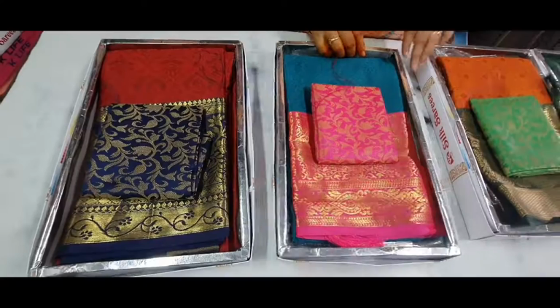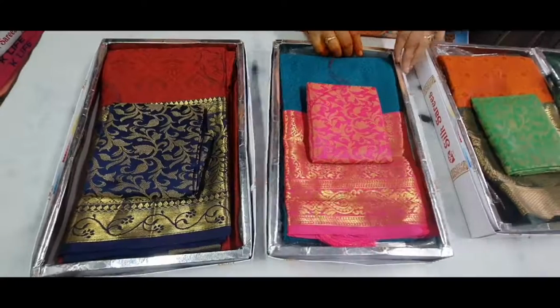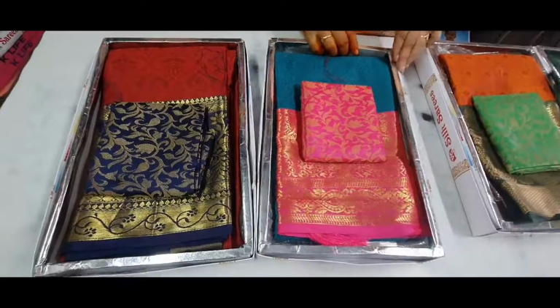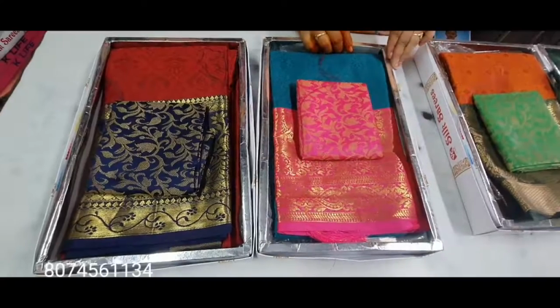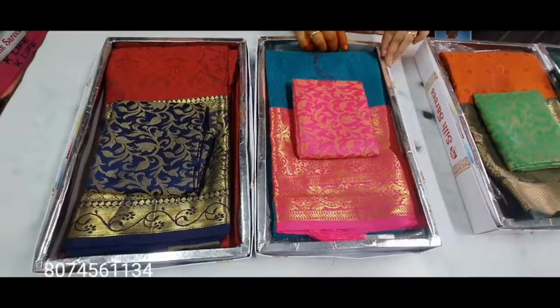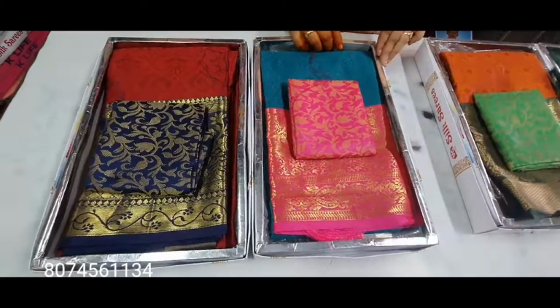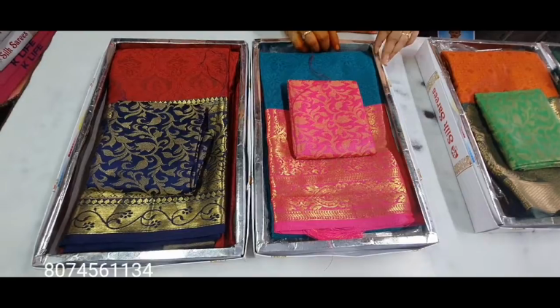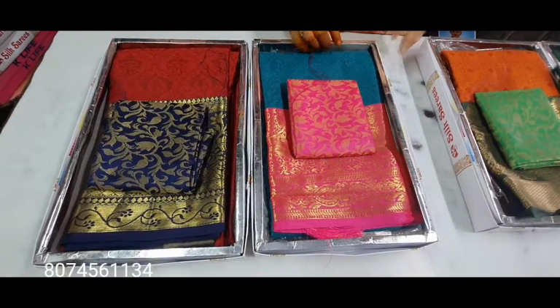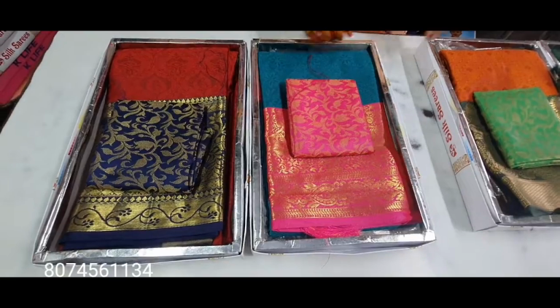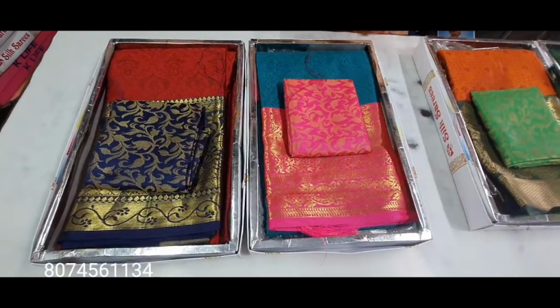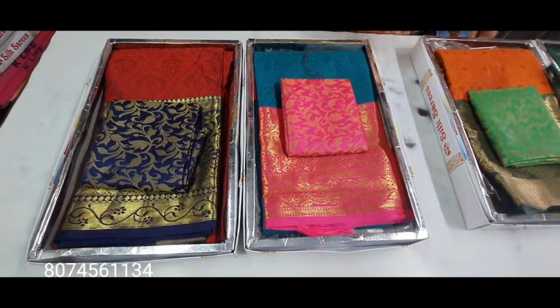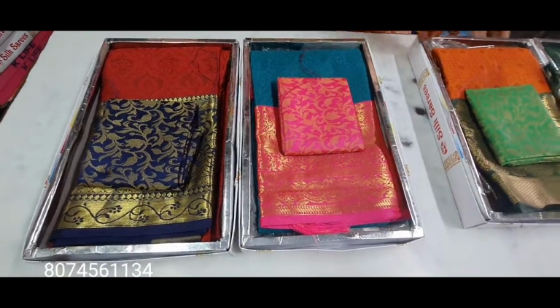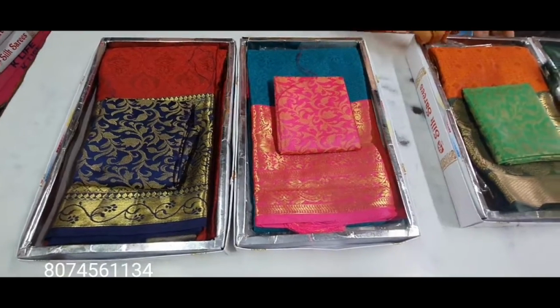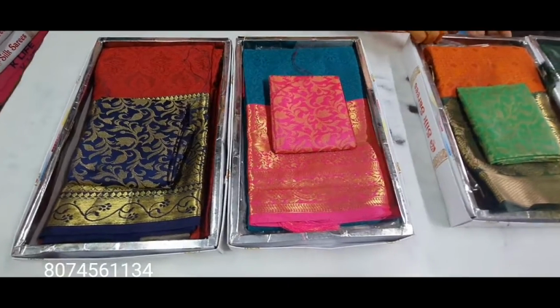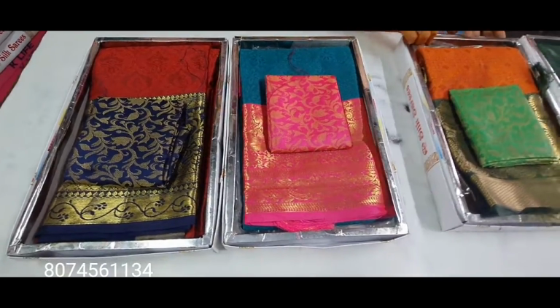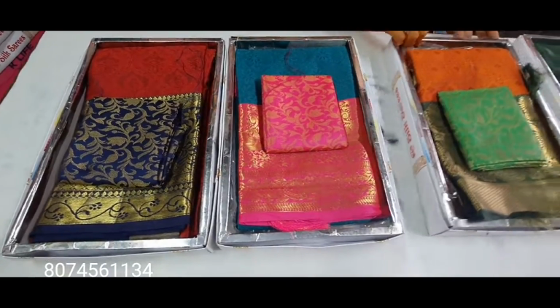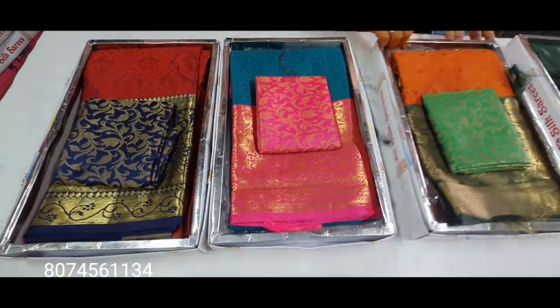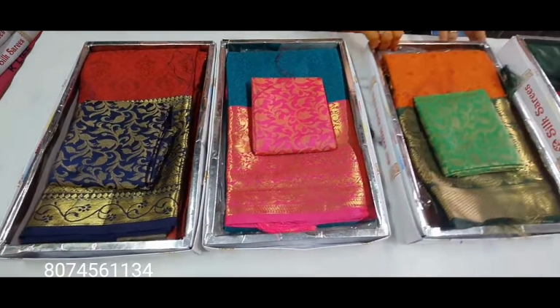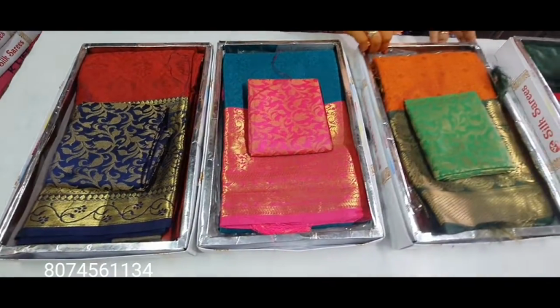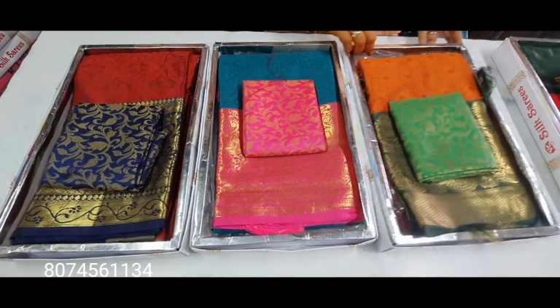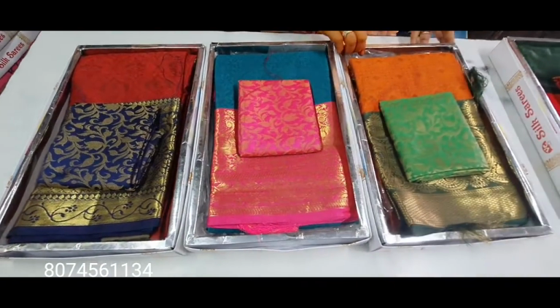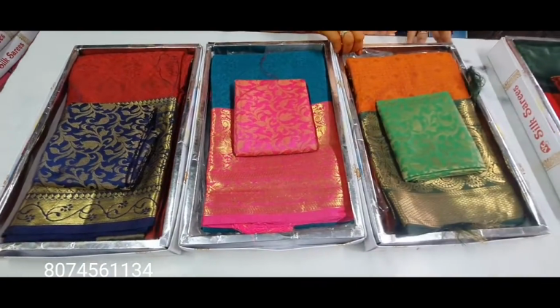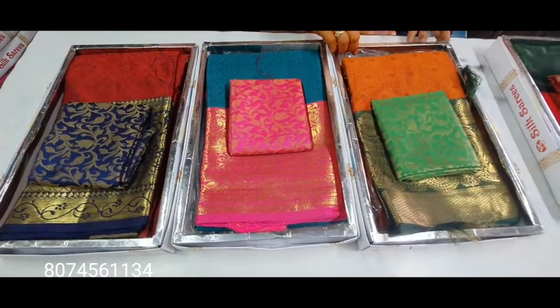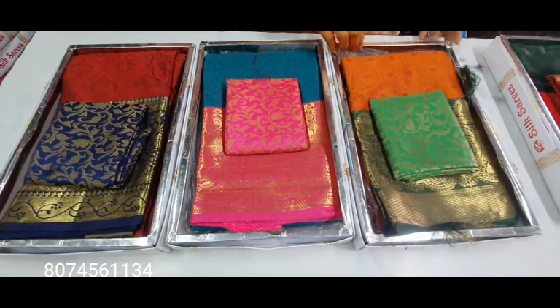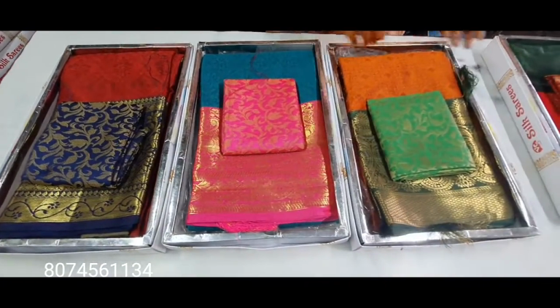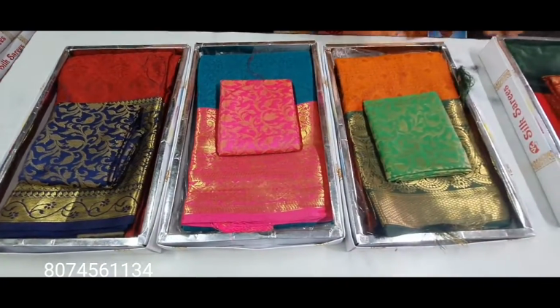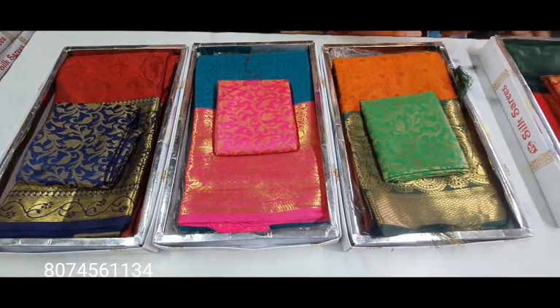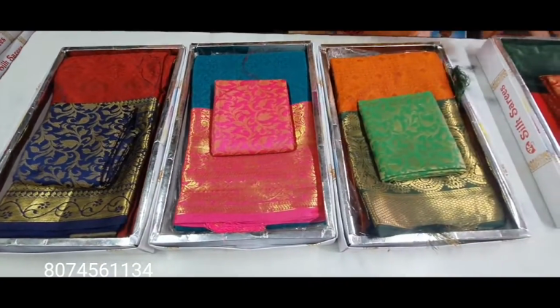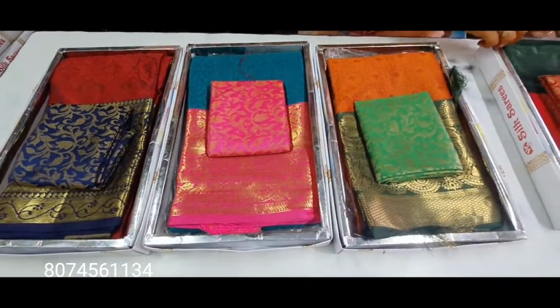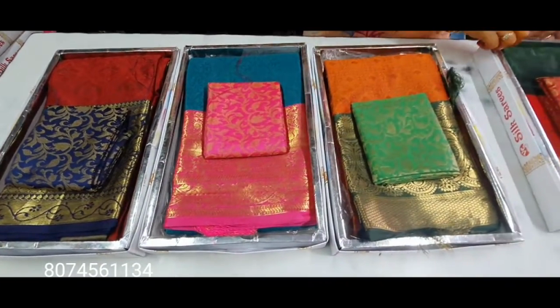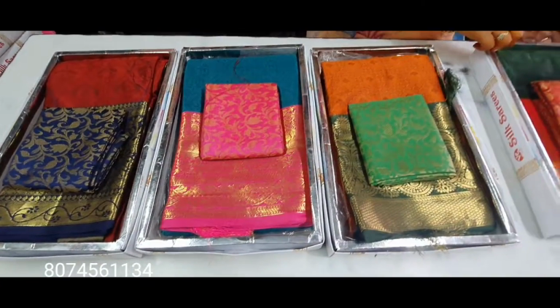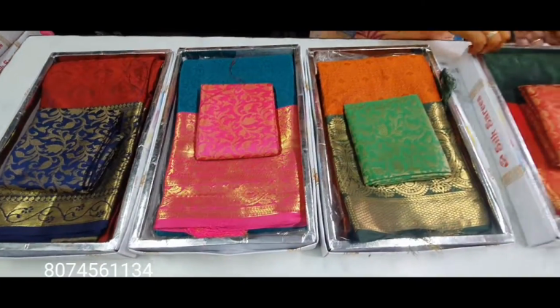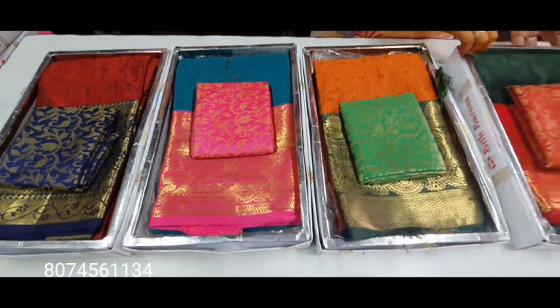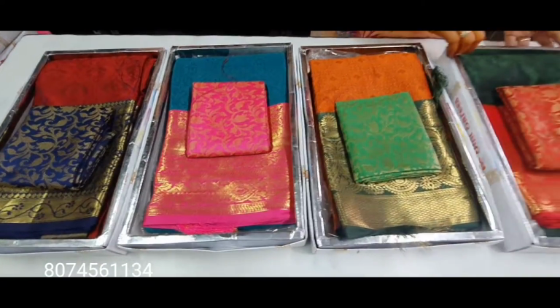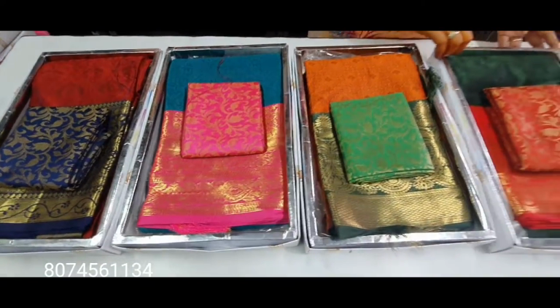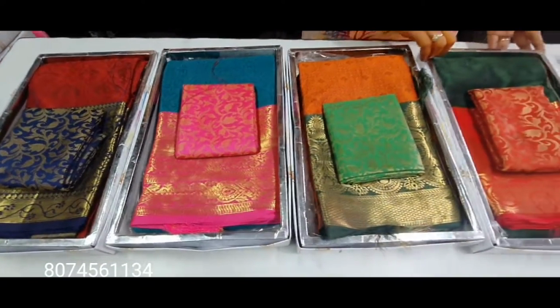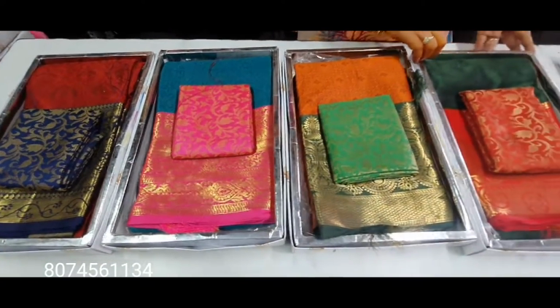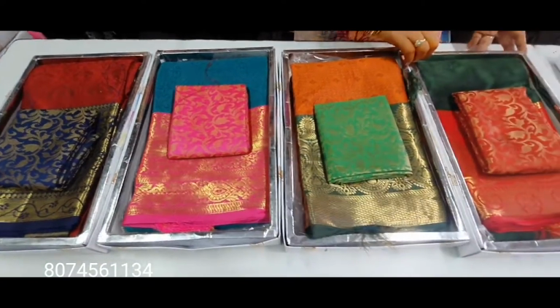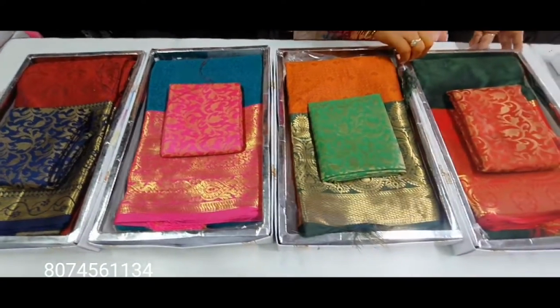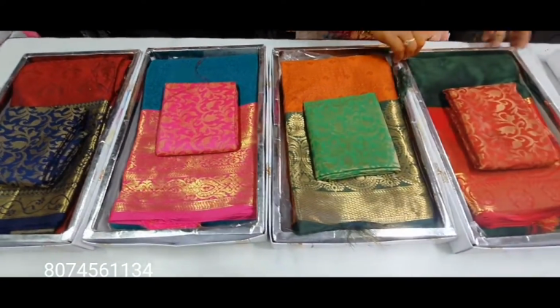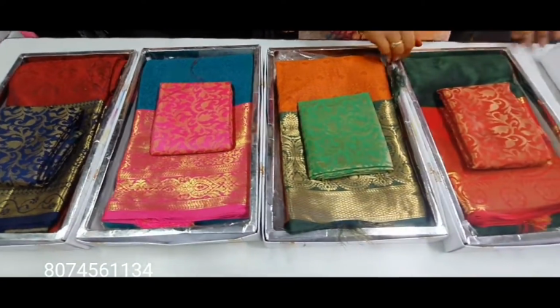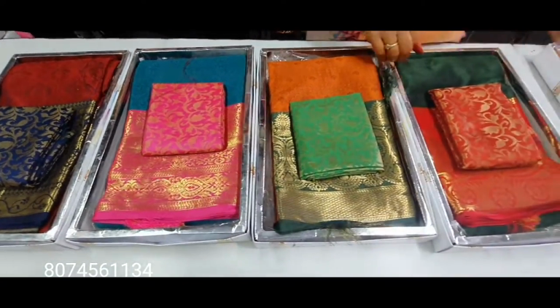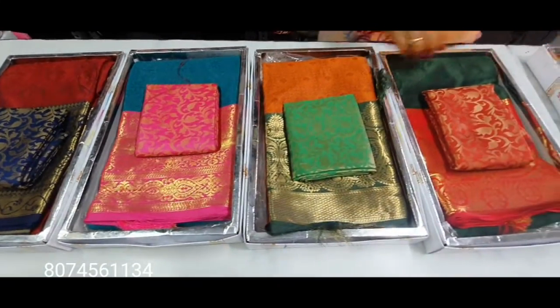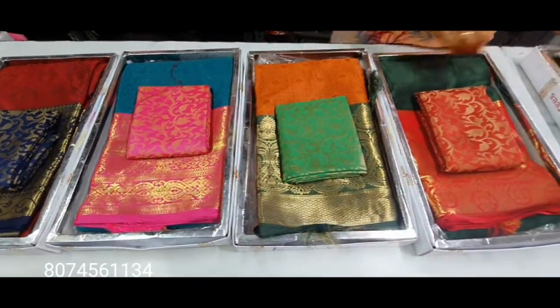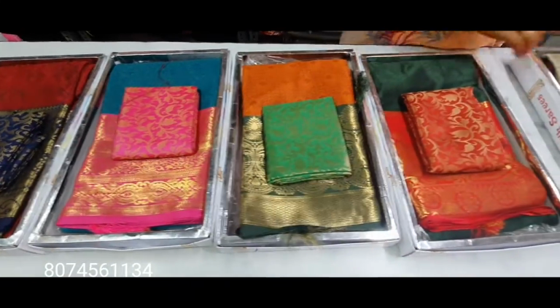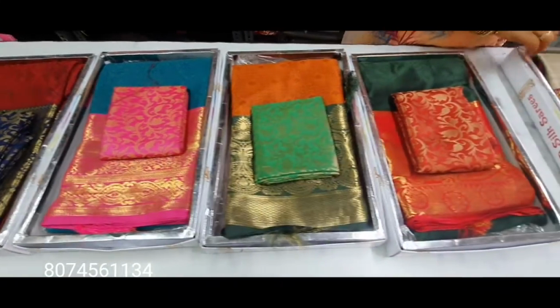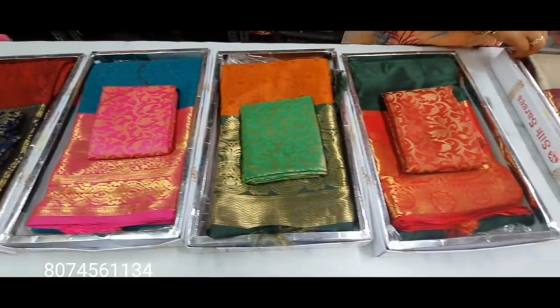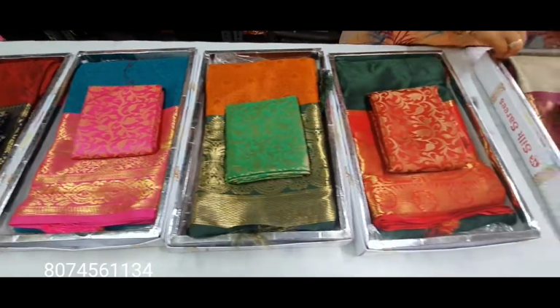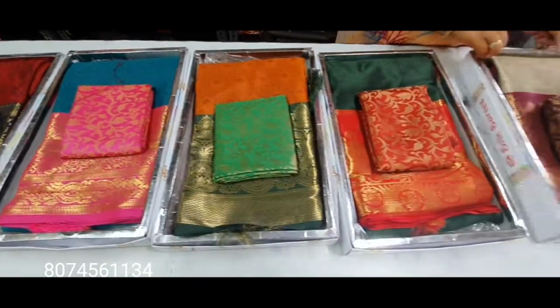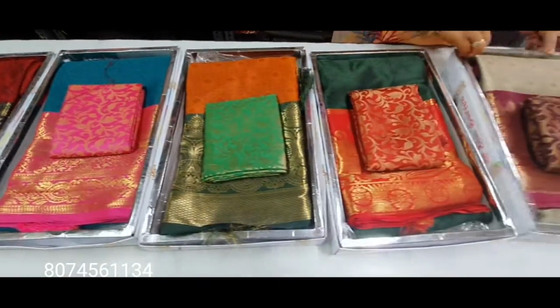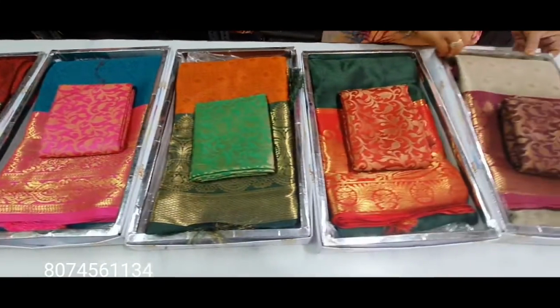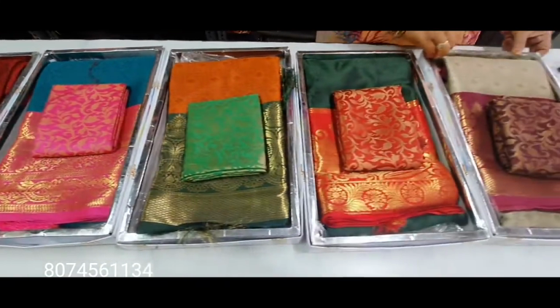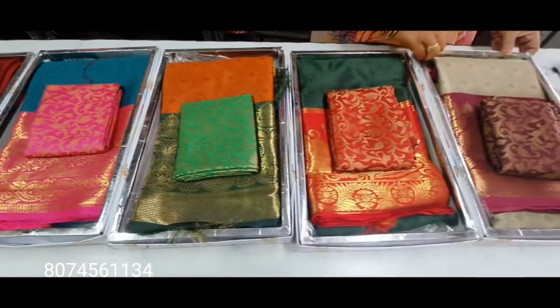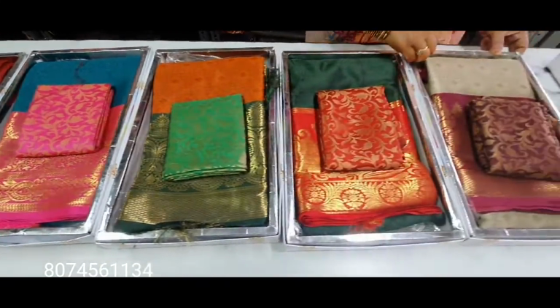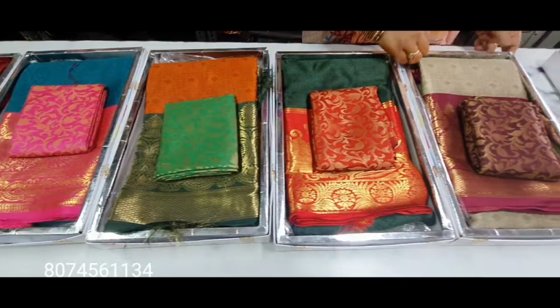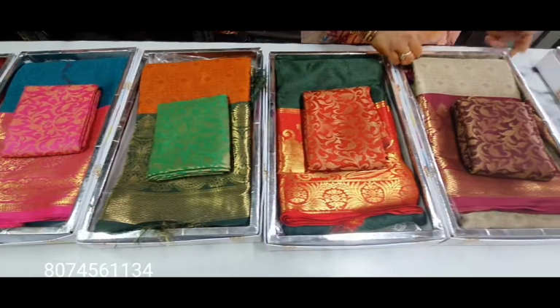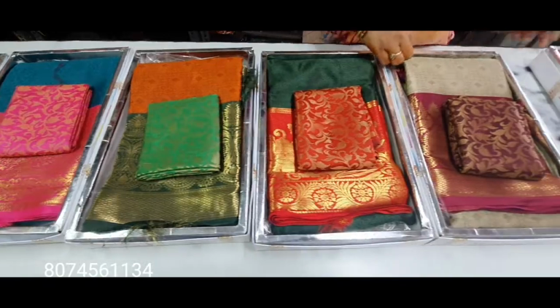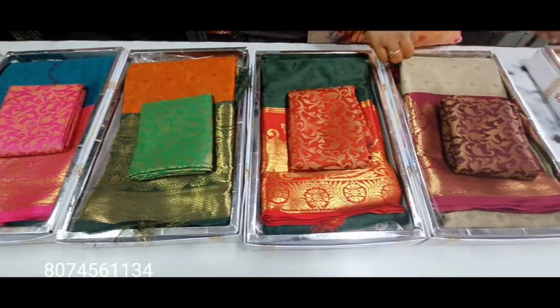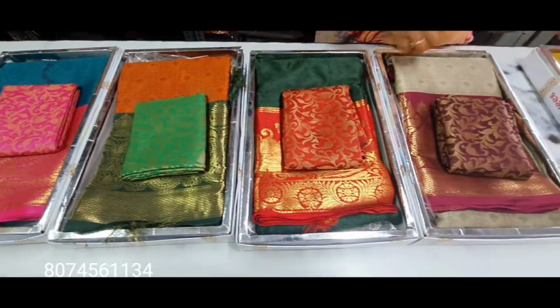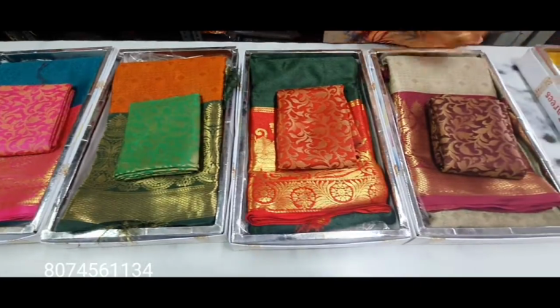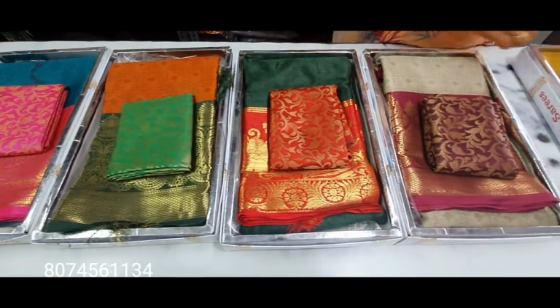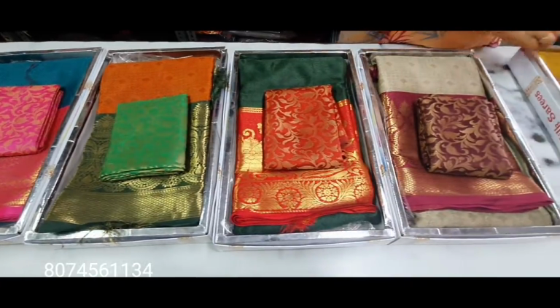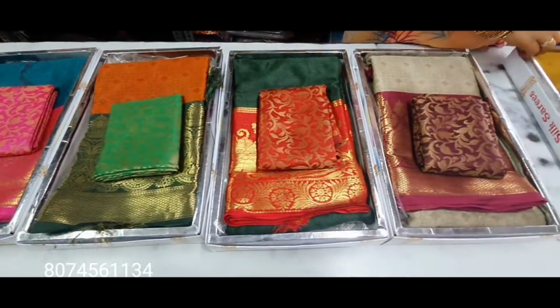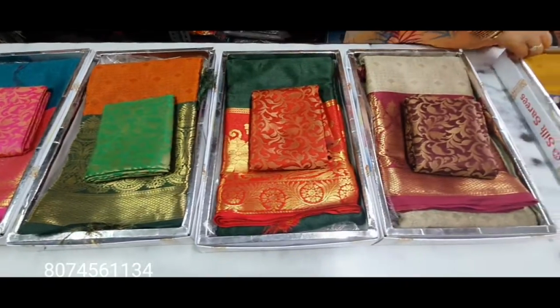Hi friends, welcome to Chenndu Chenthana Sari's. Our first thing in the beginning is black chain, street chain, and common chain.